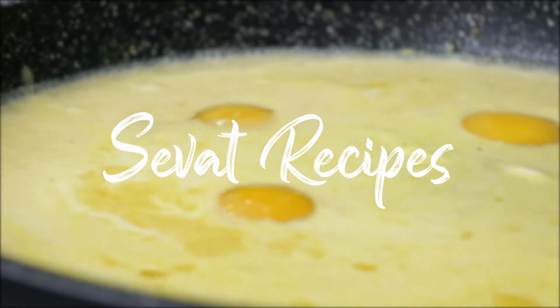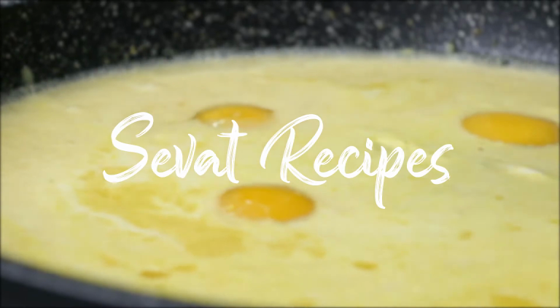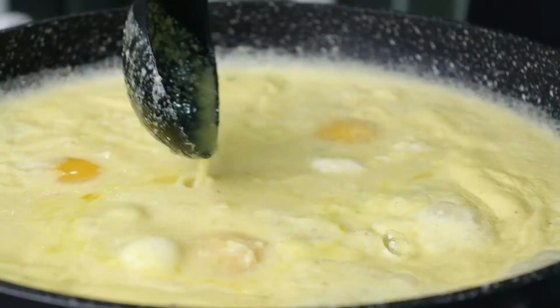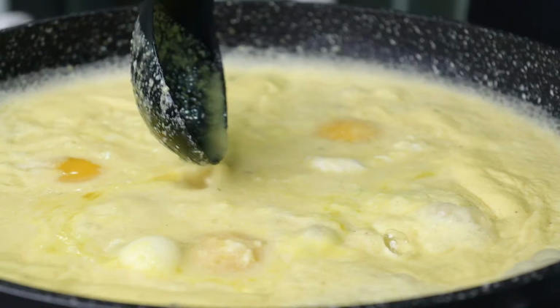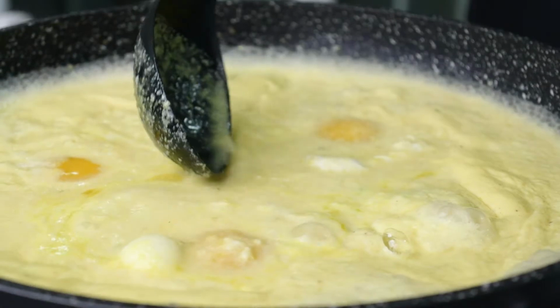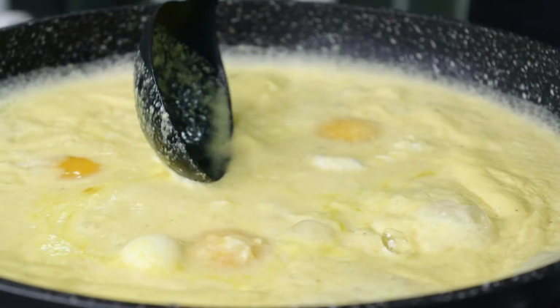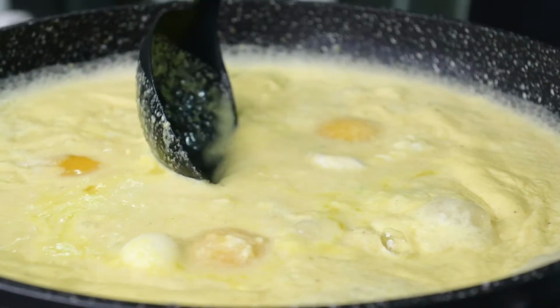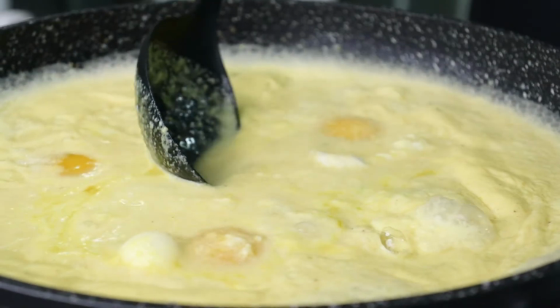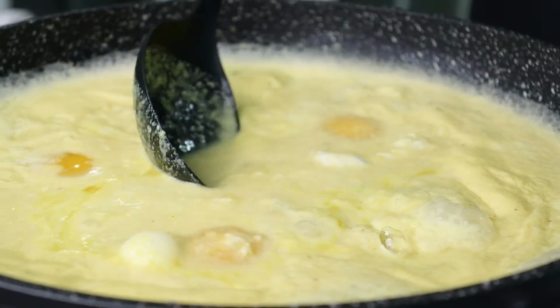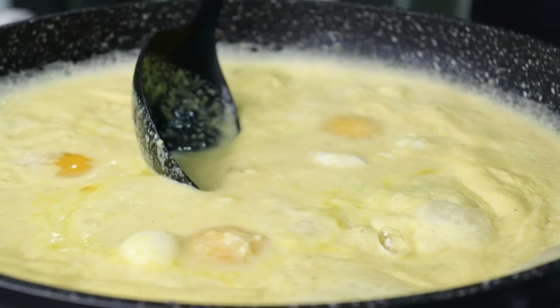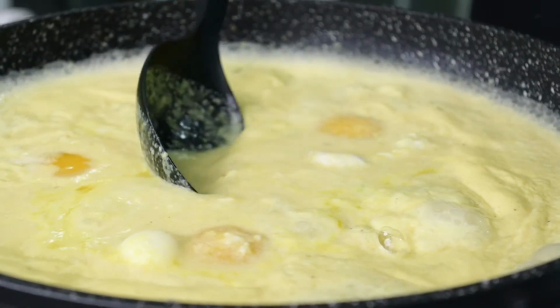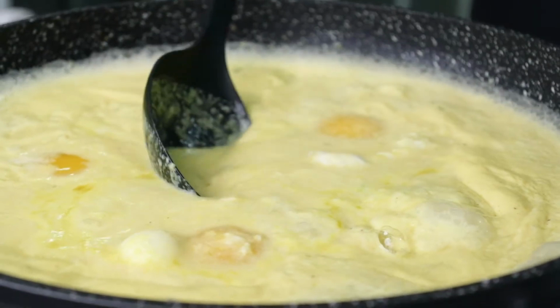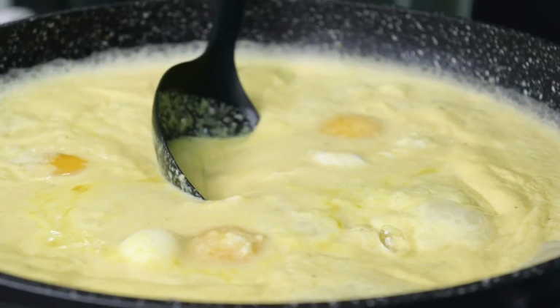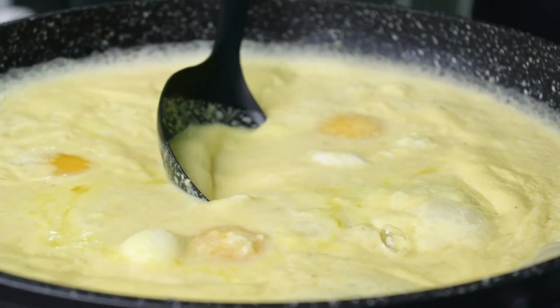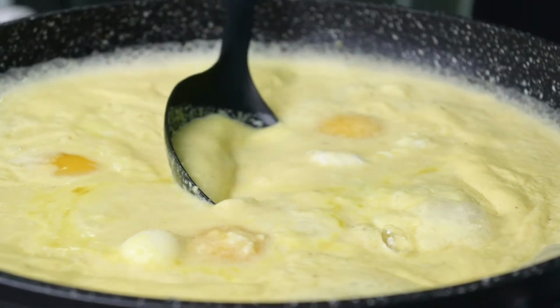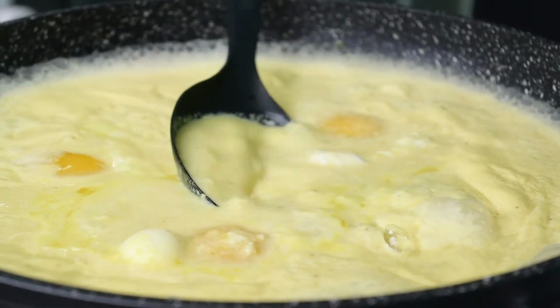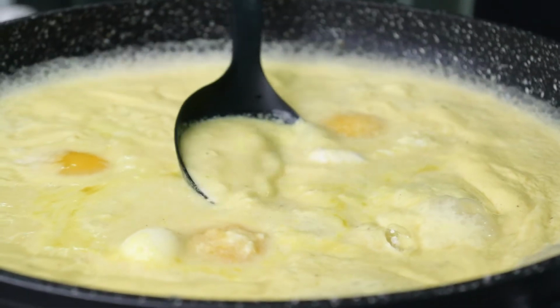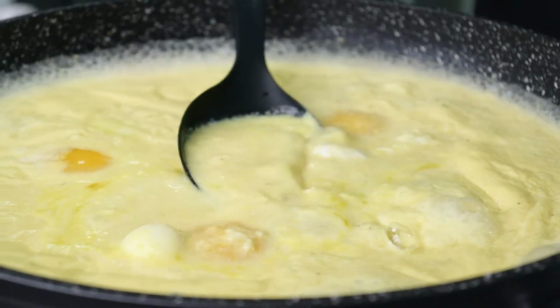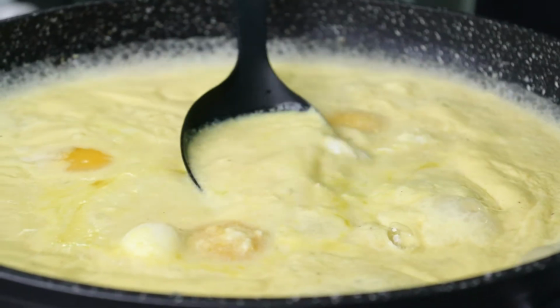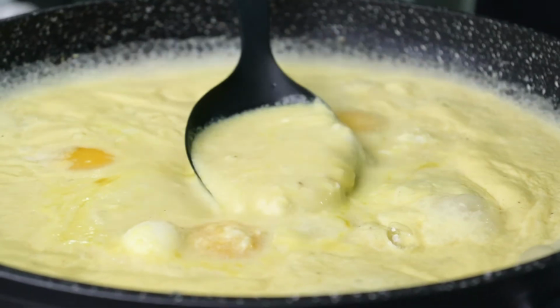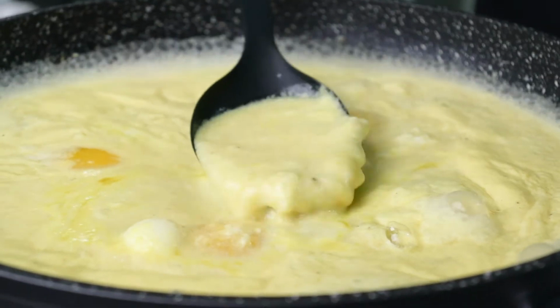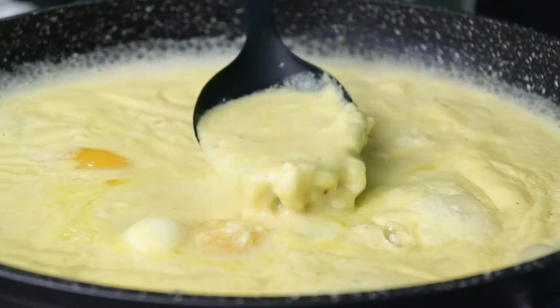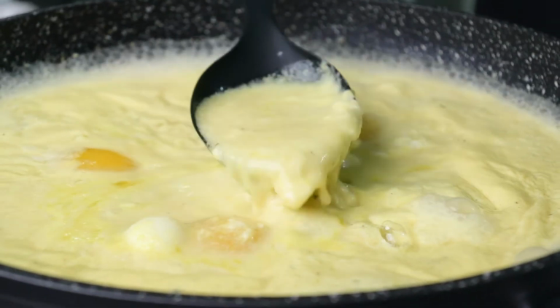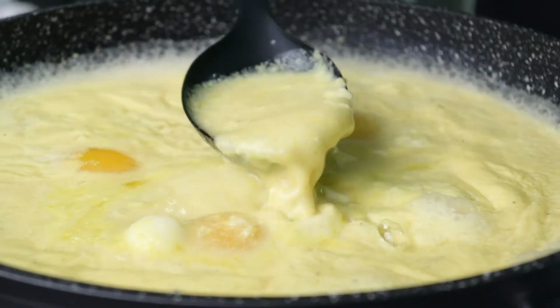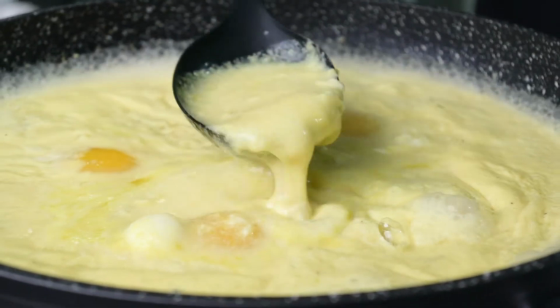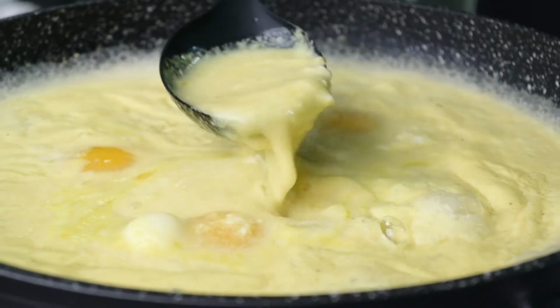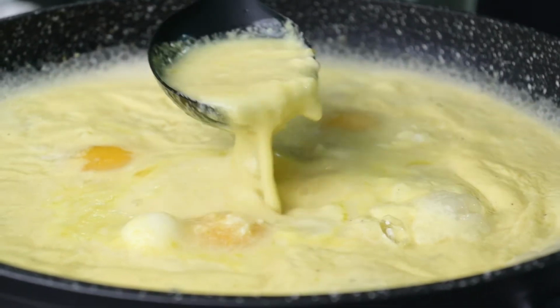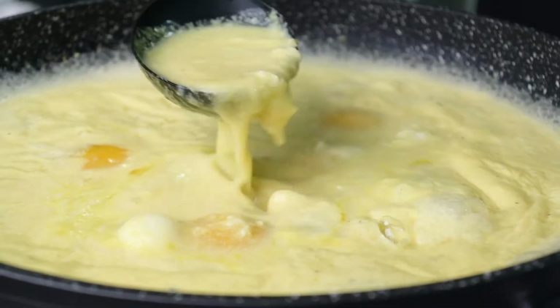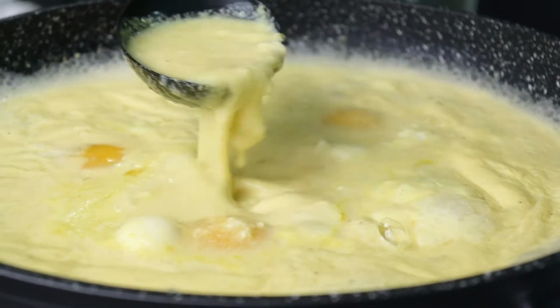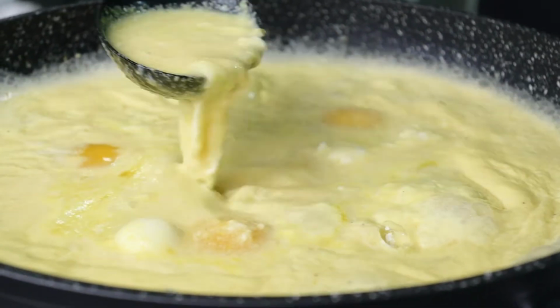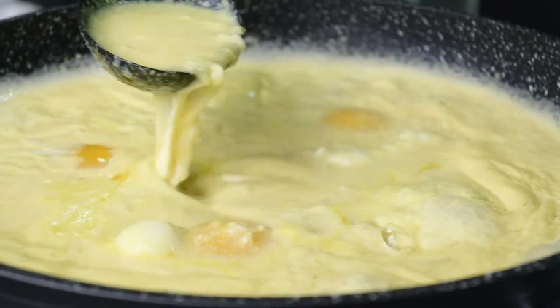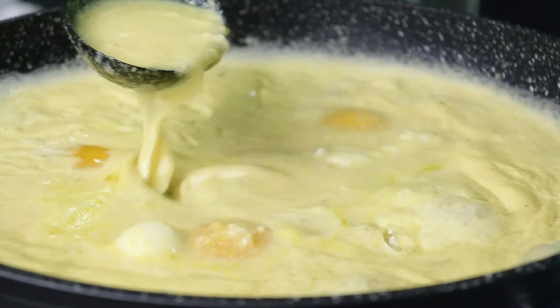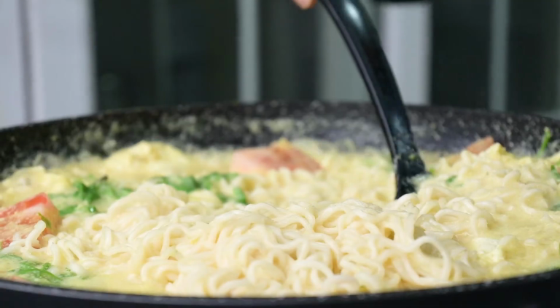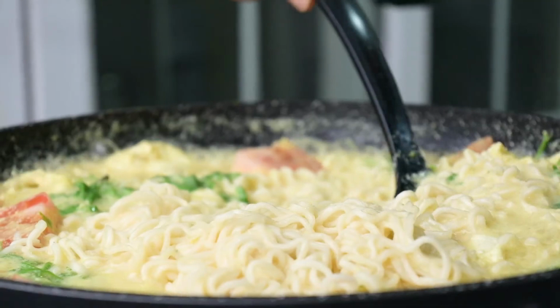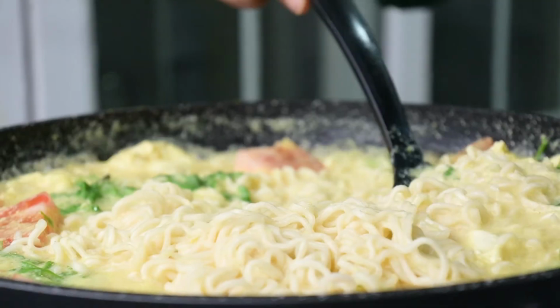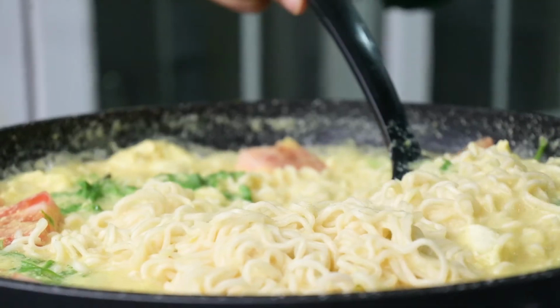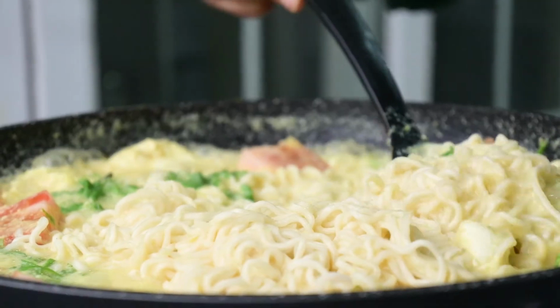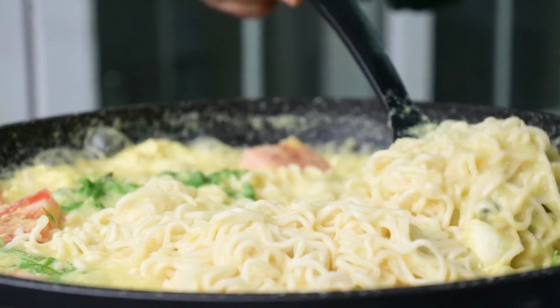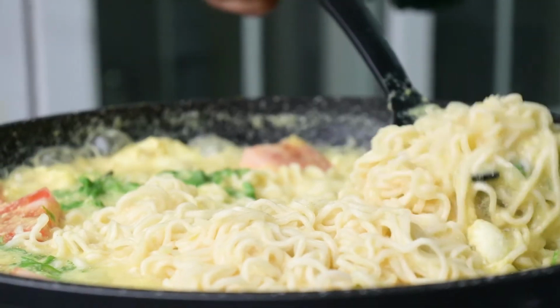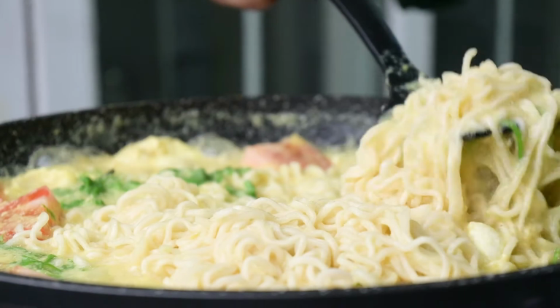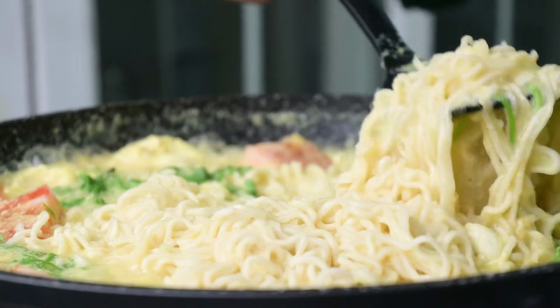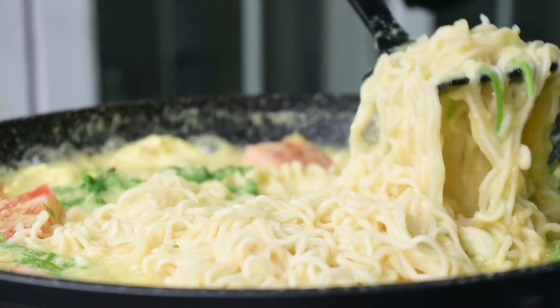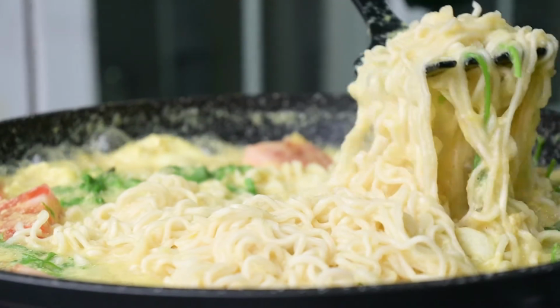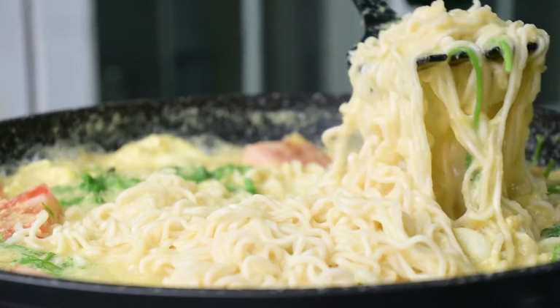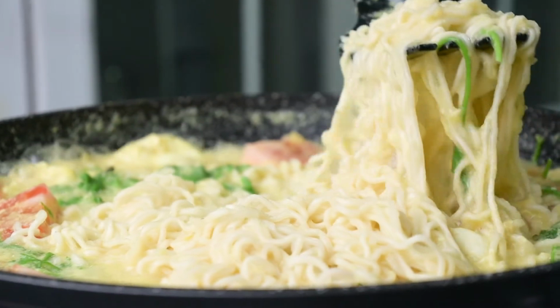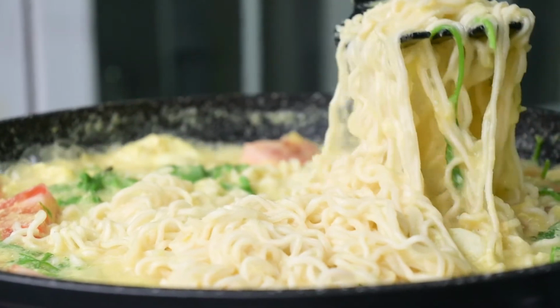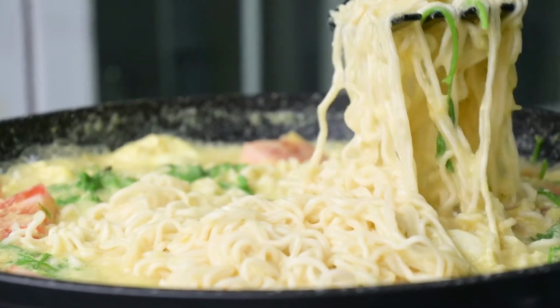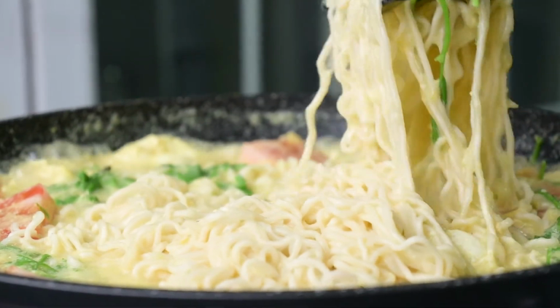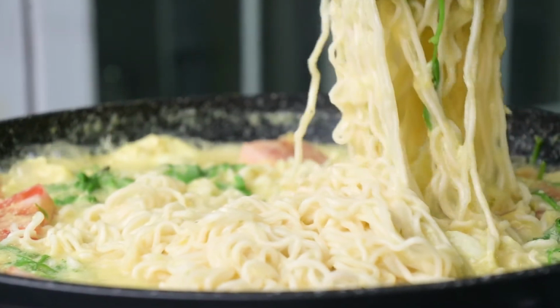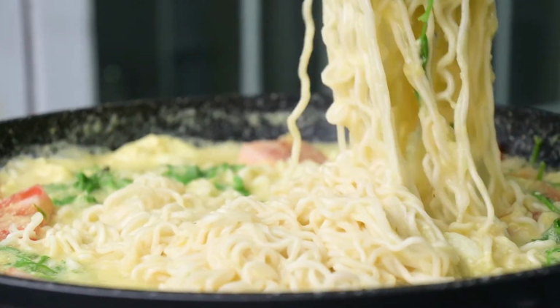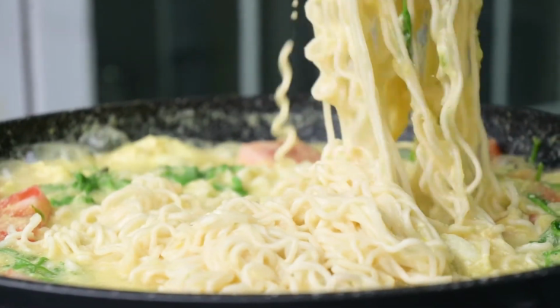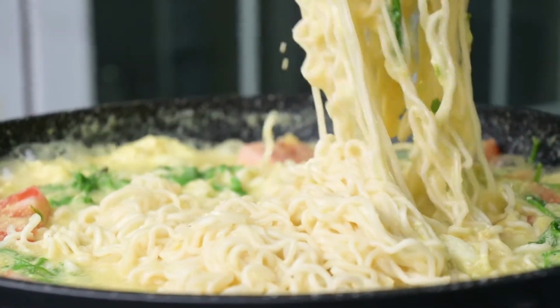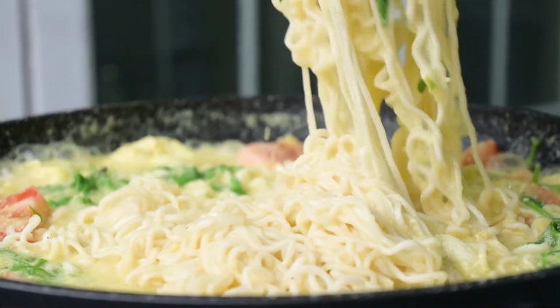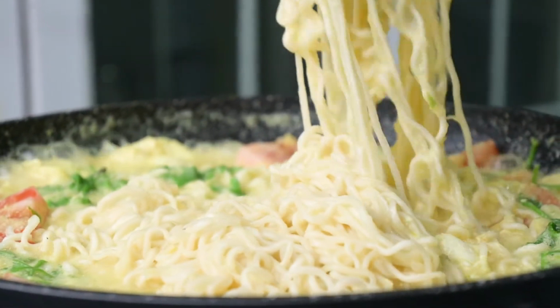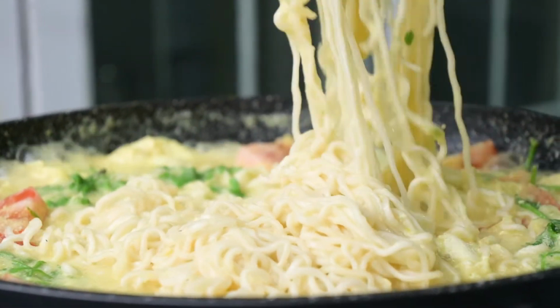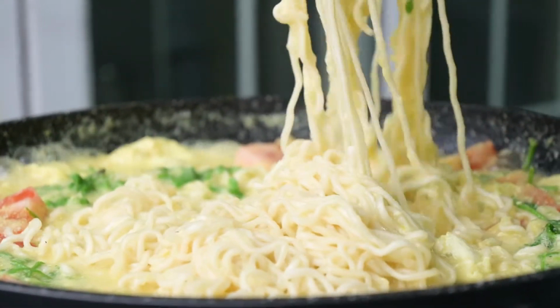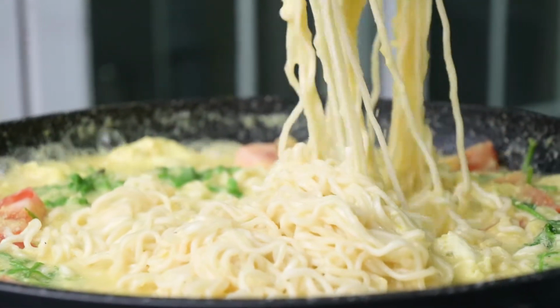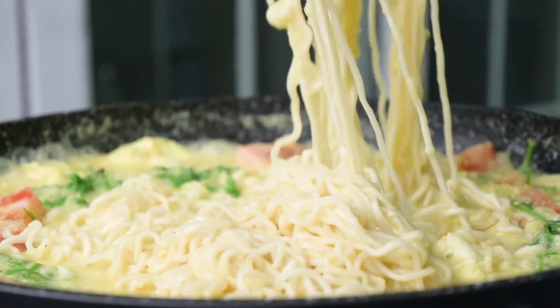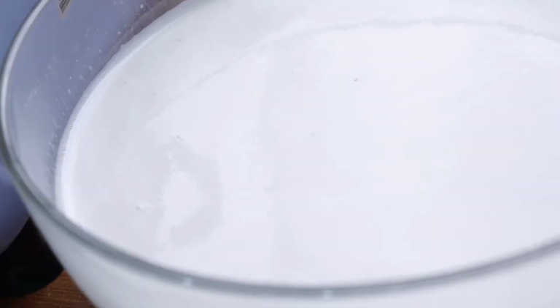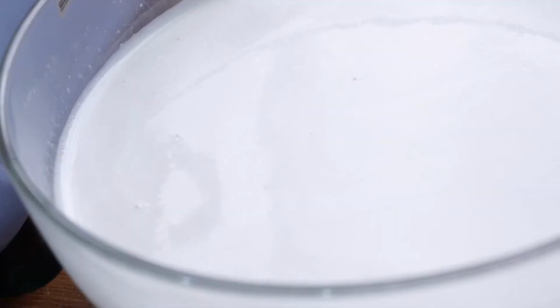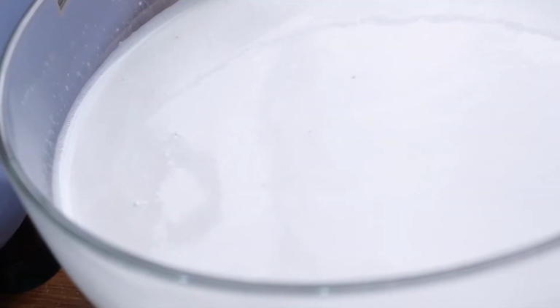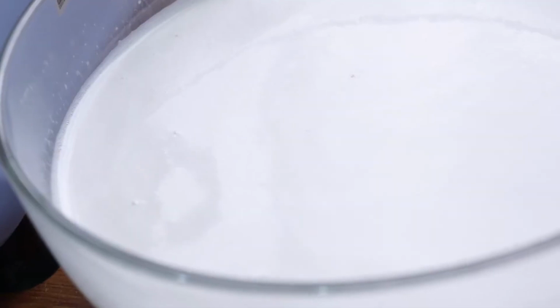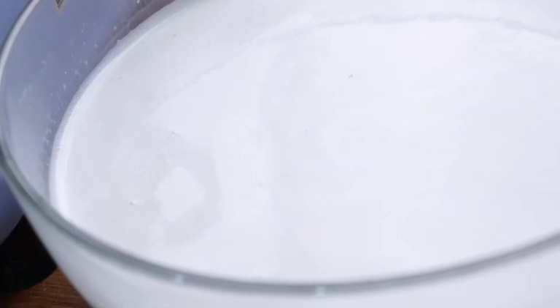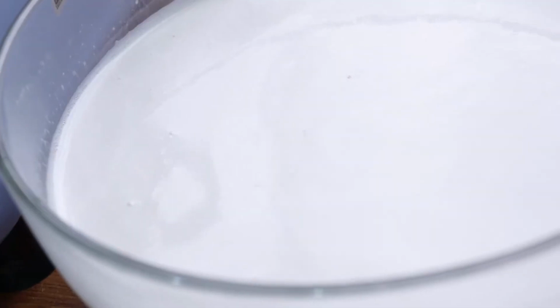Hi, welcome to Swat Recipe. Today I'm going to show you how to do Maggi Mee noodles in coconut sauce.